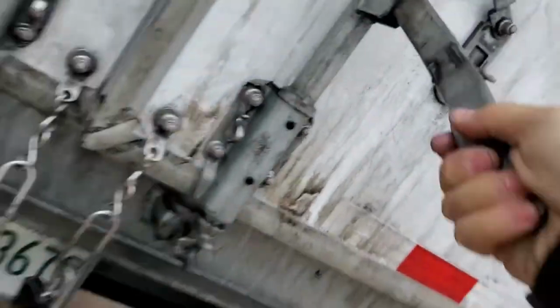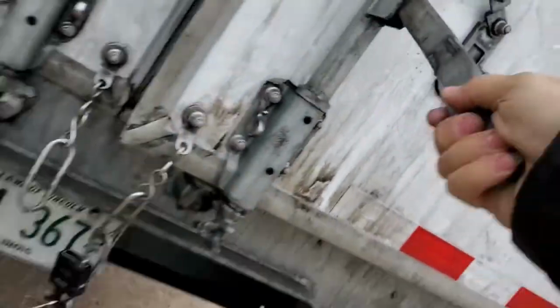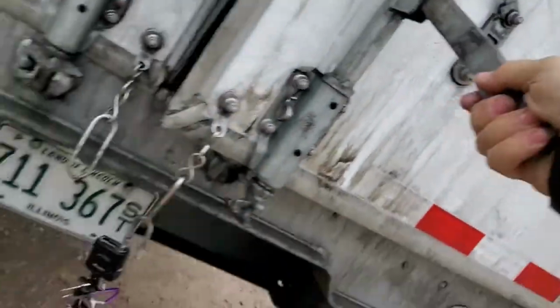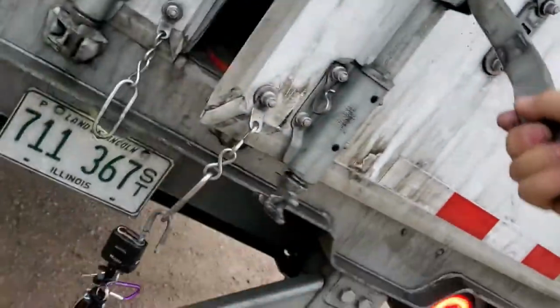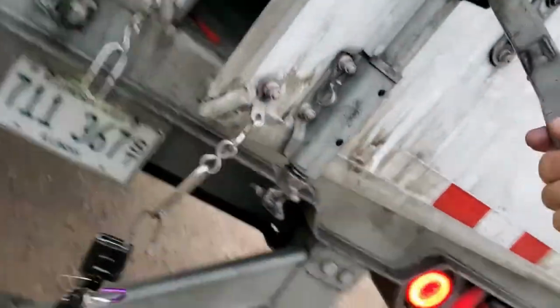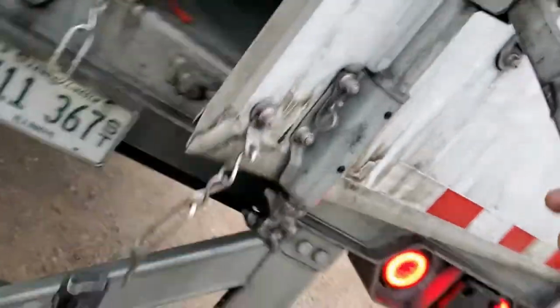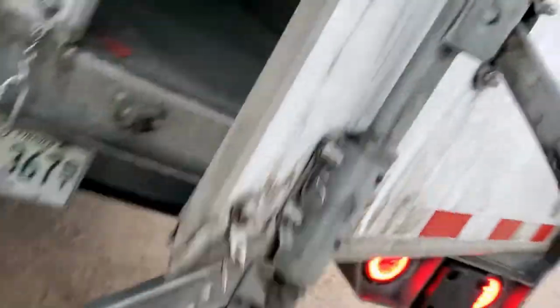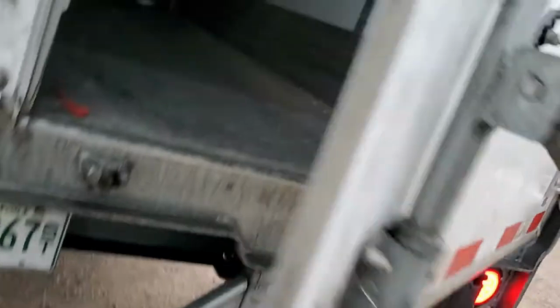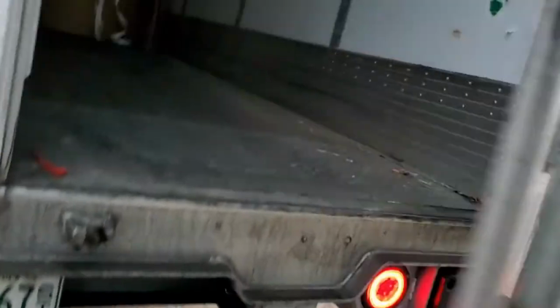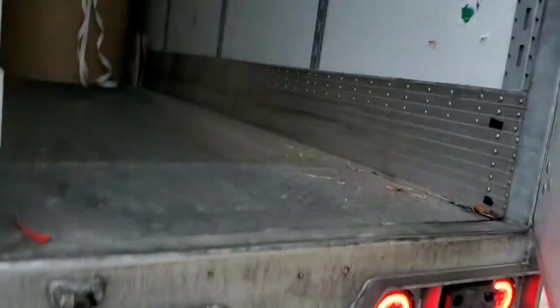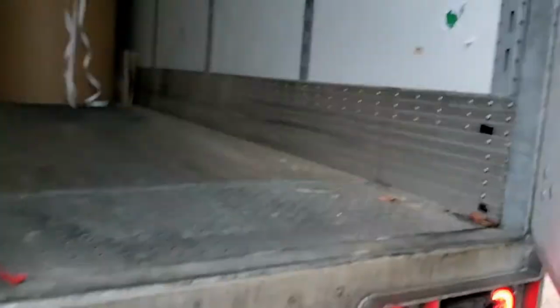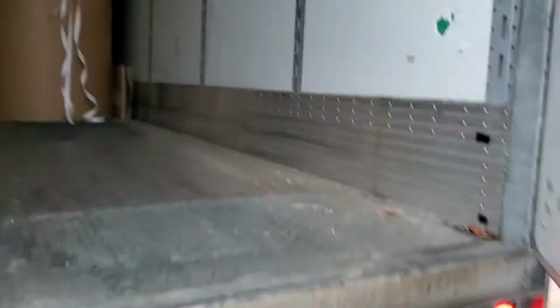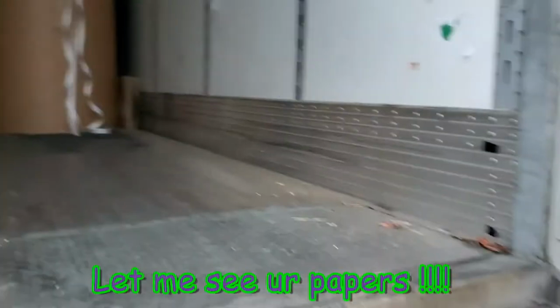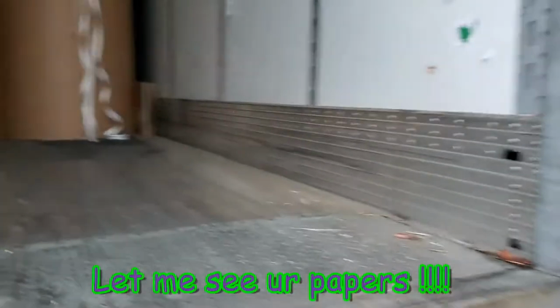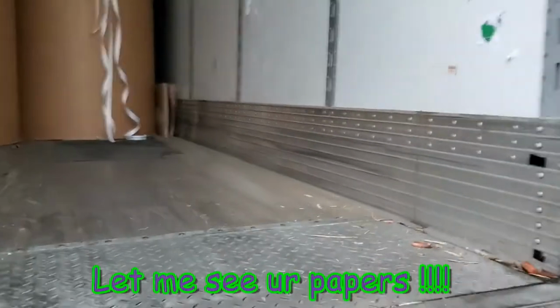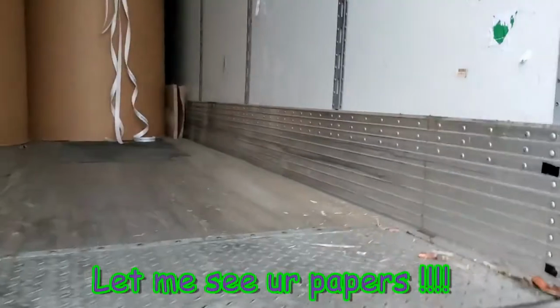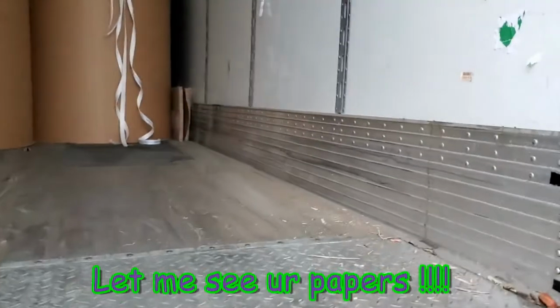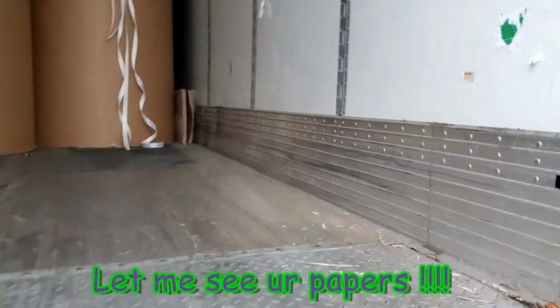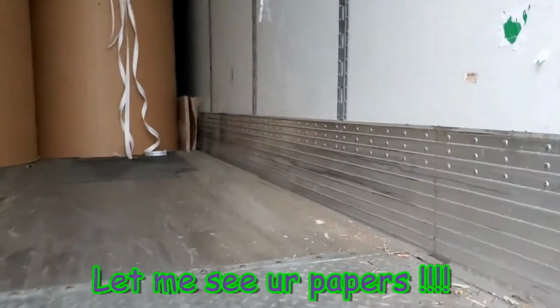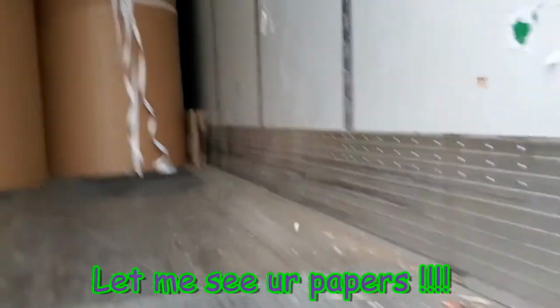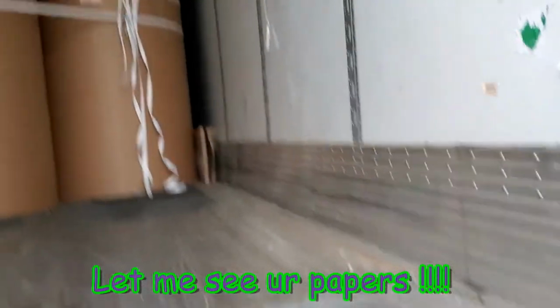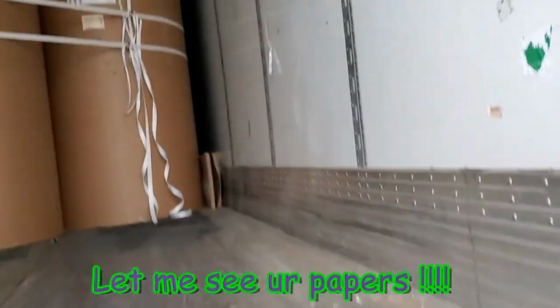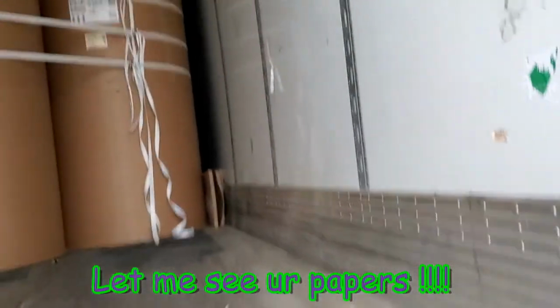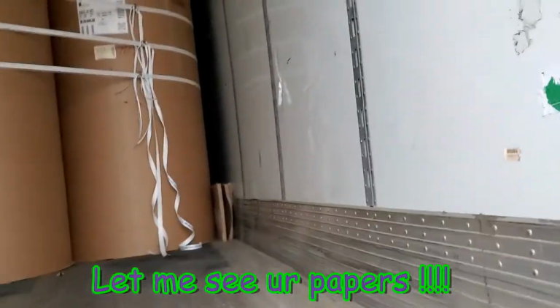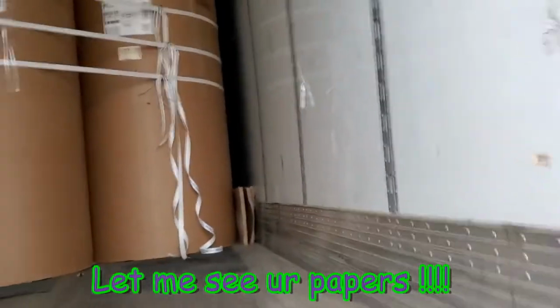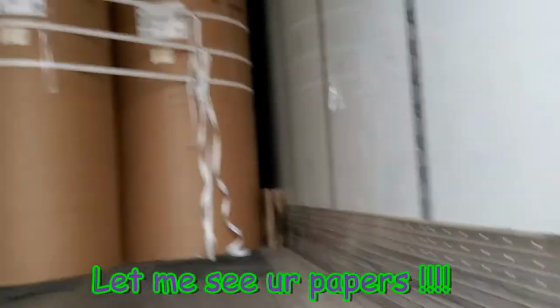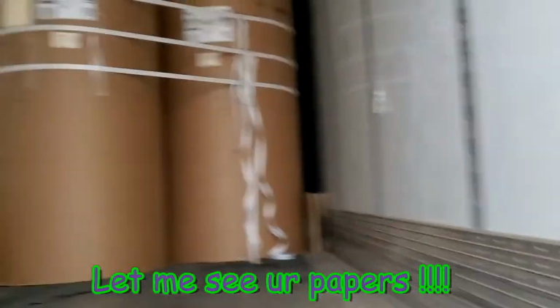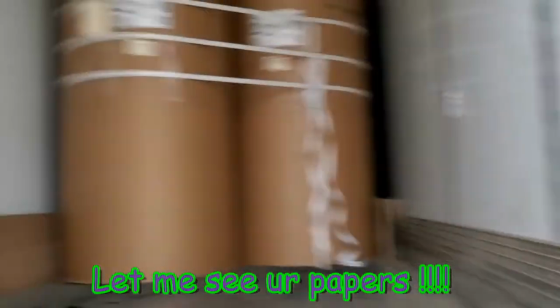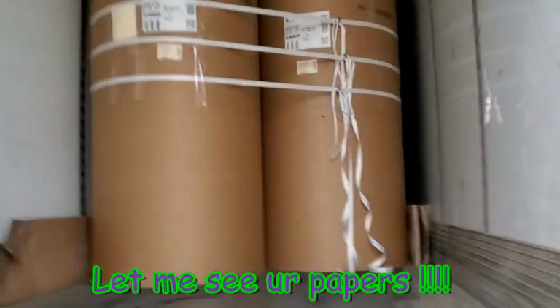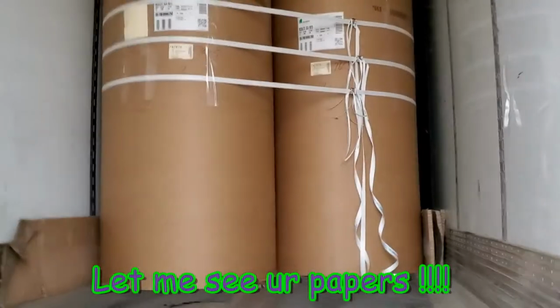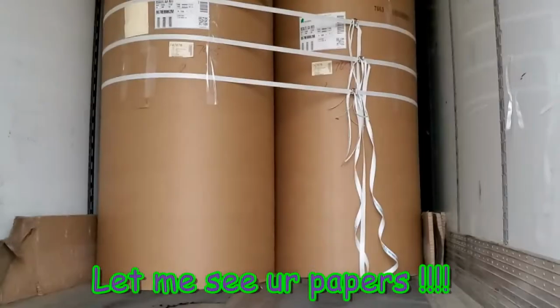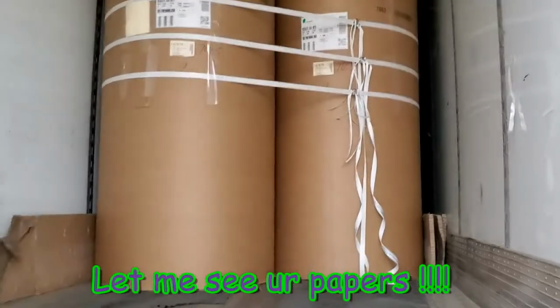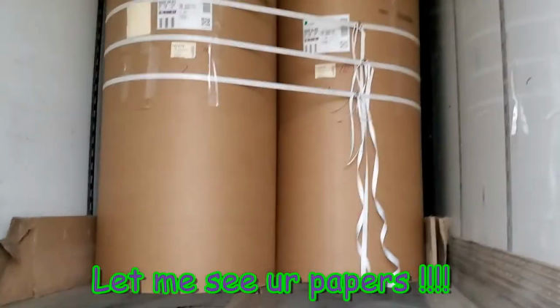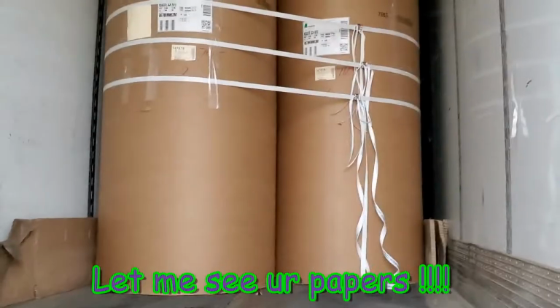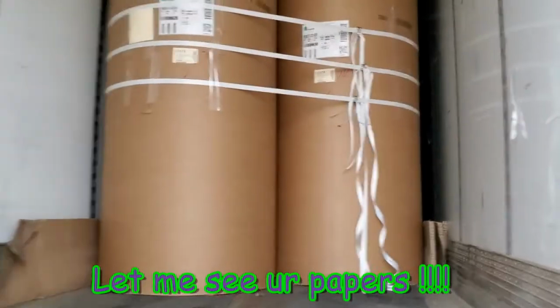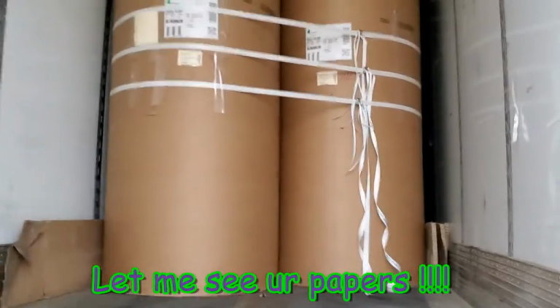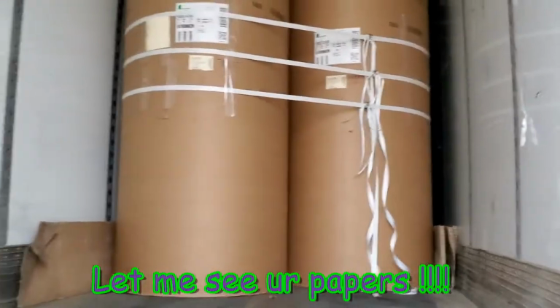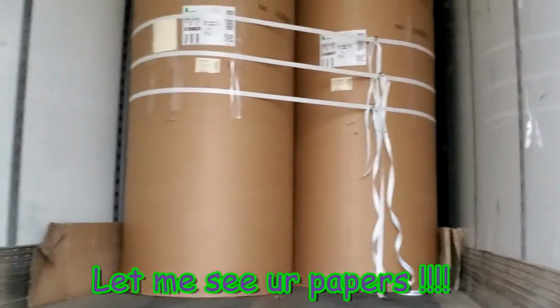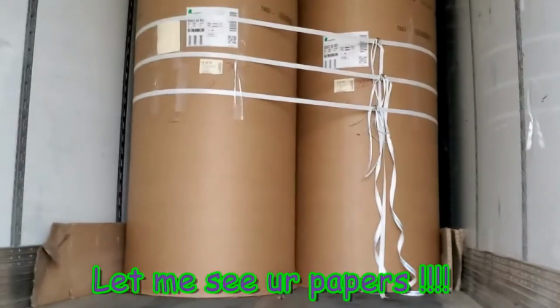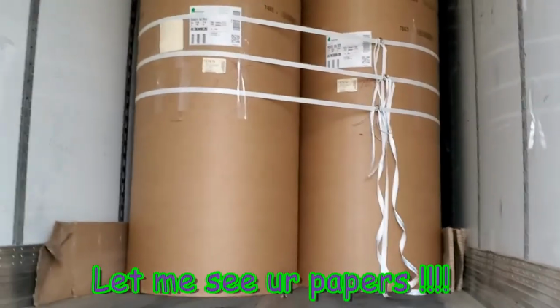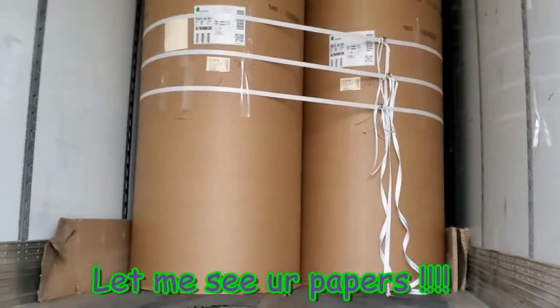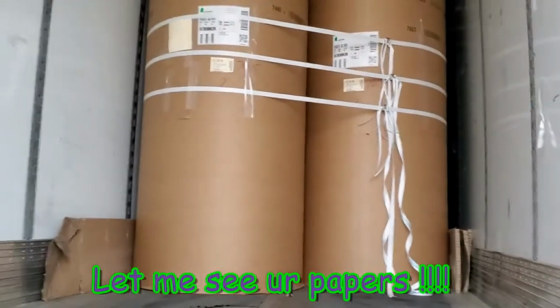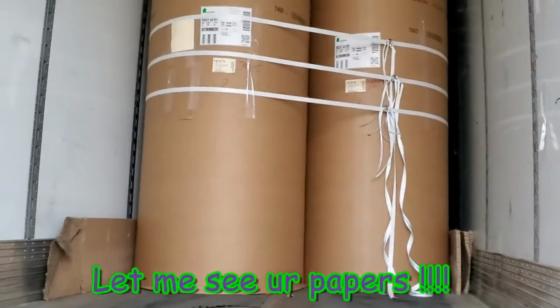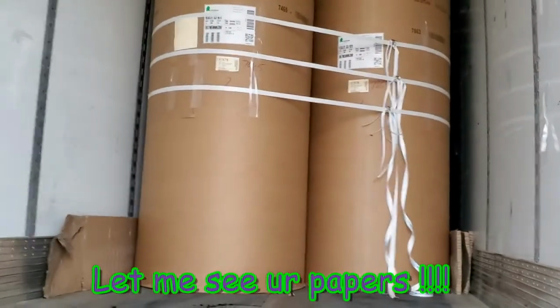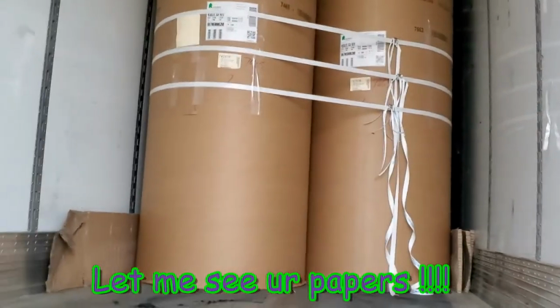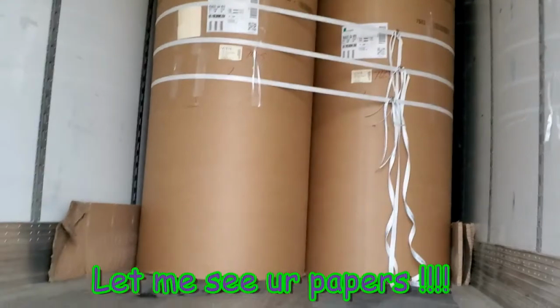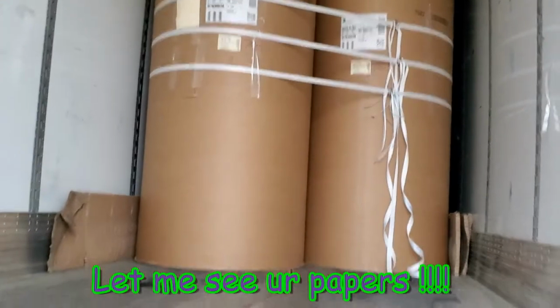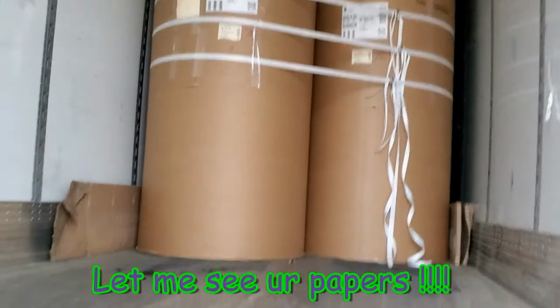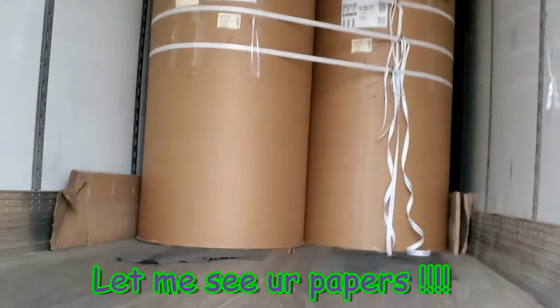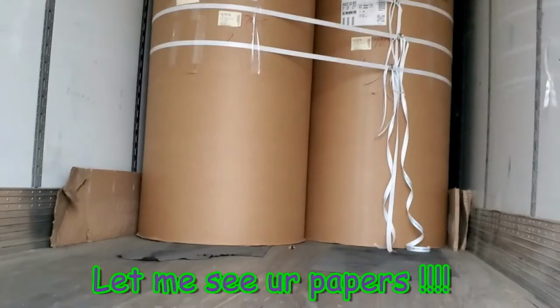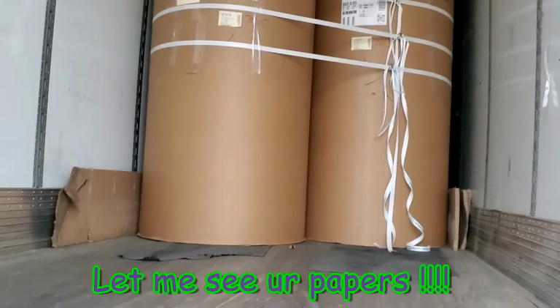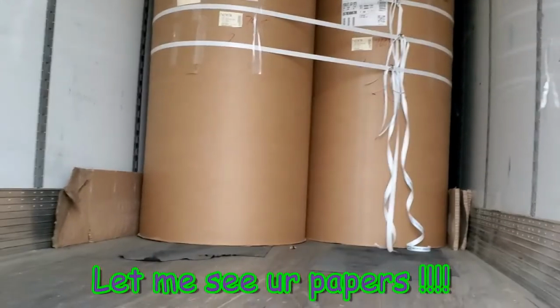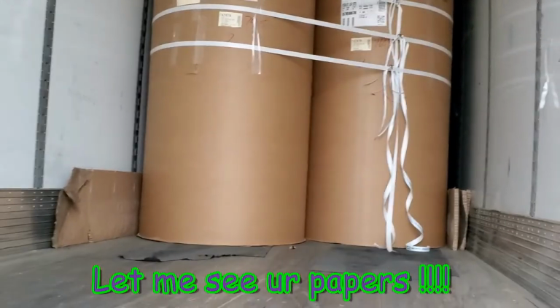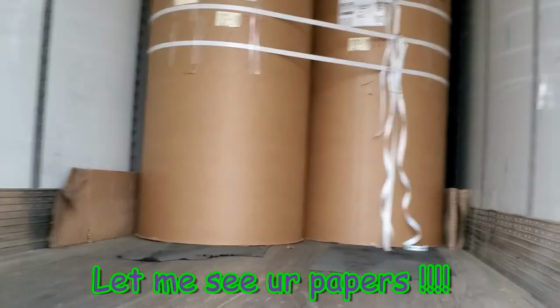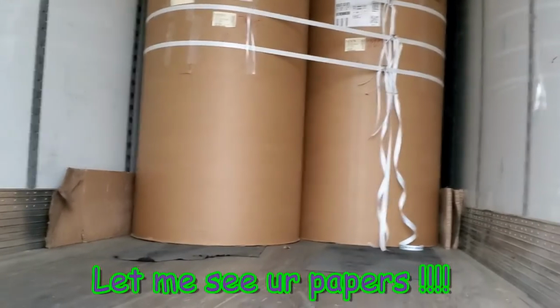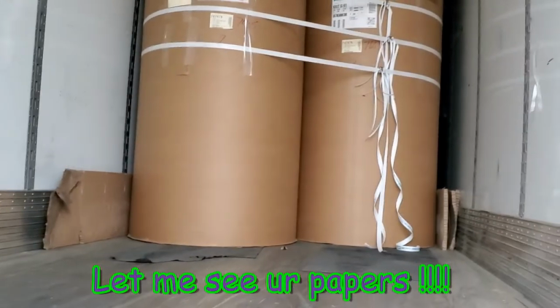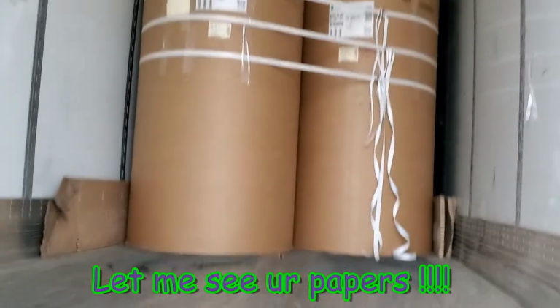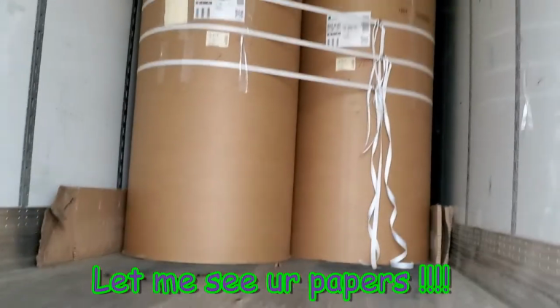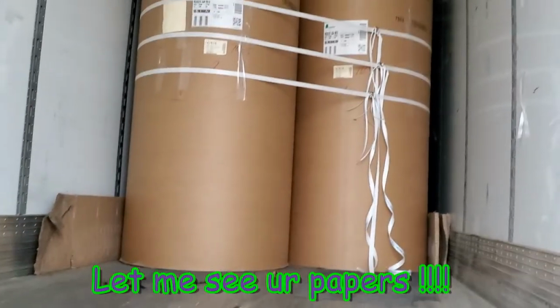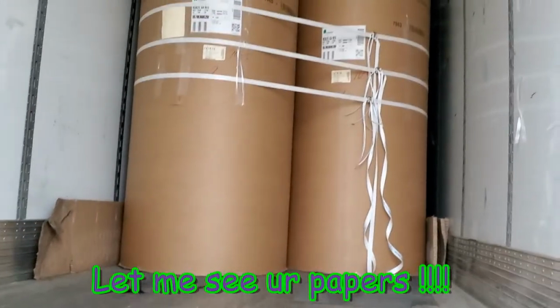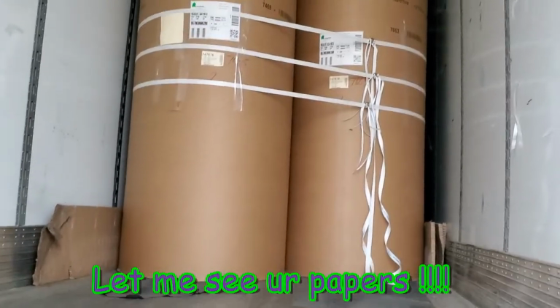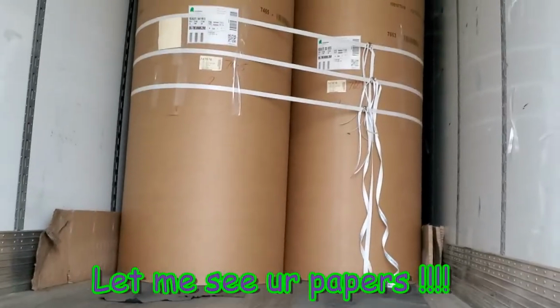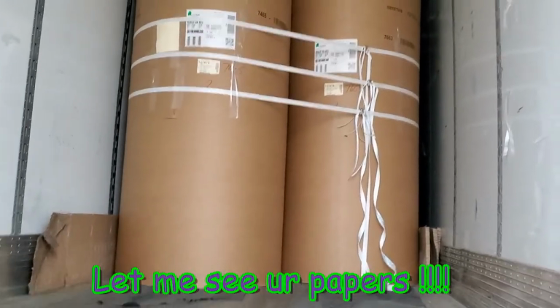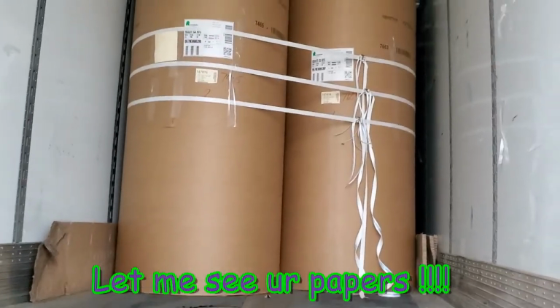But this is what I have. Big ol' roll of paper, y'all.